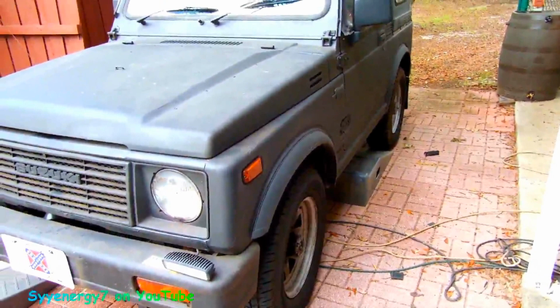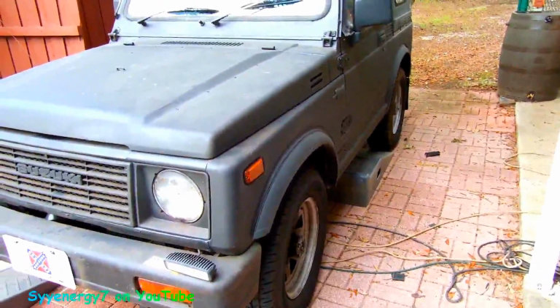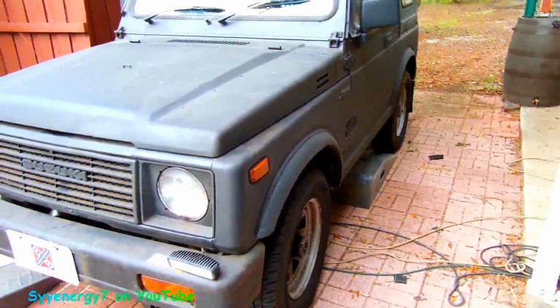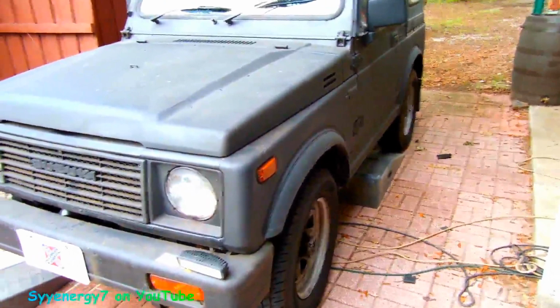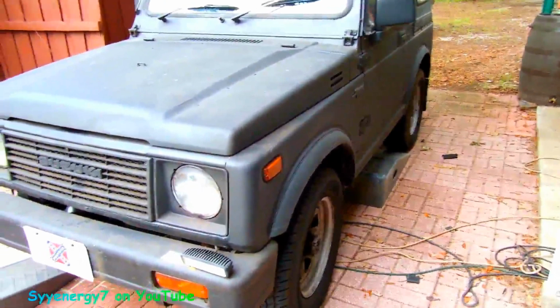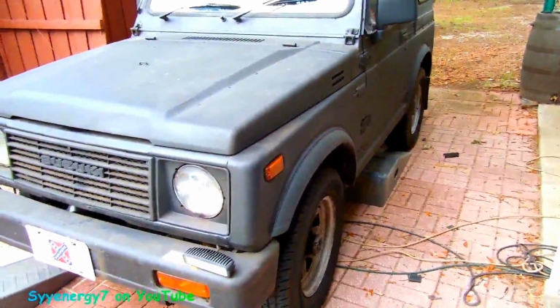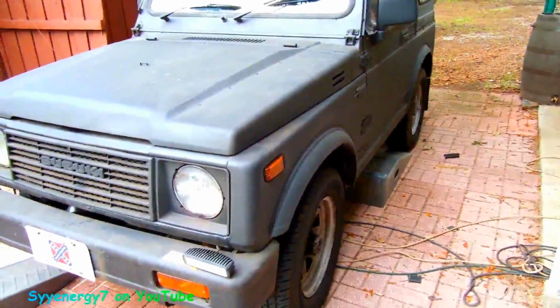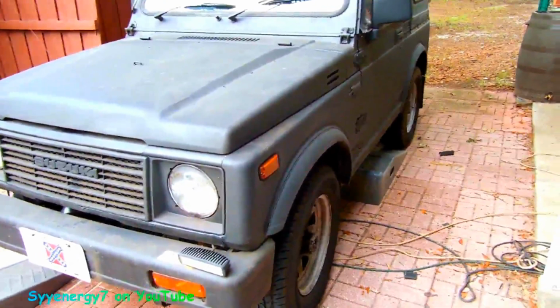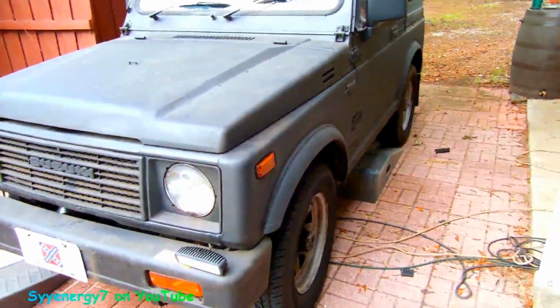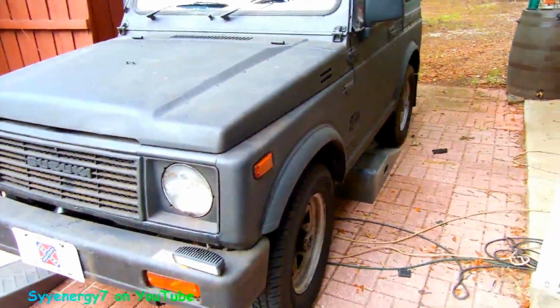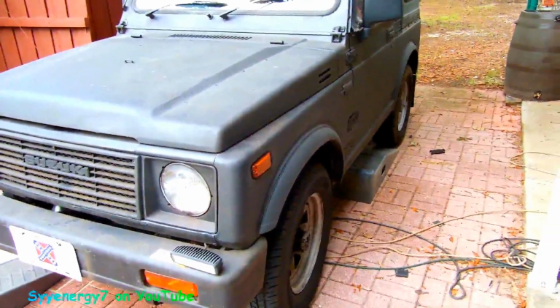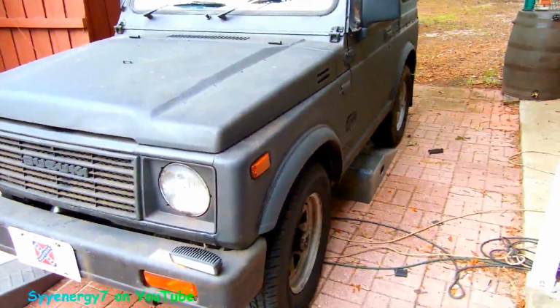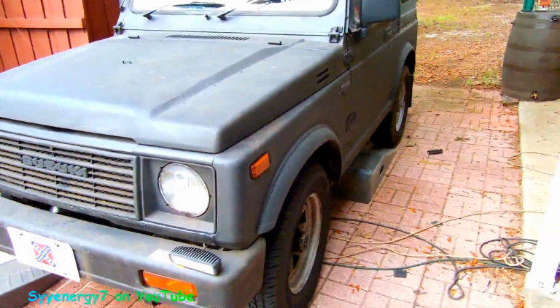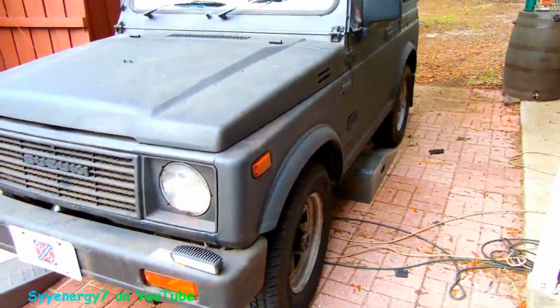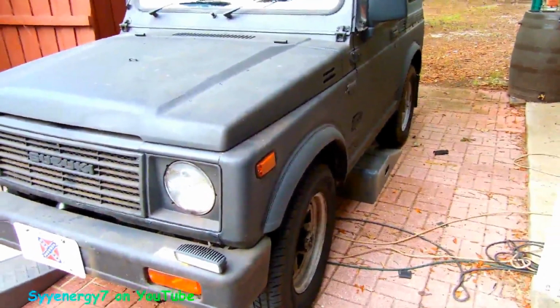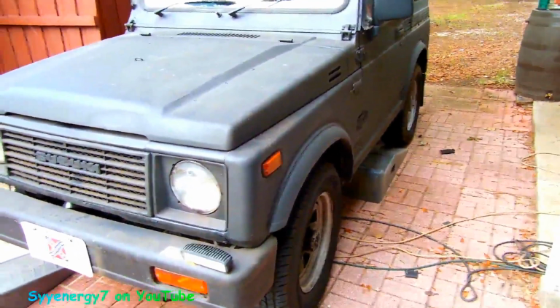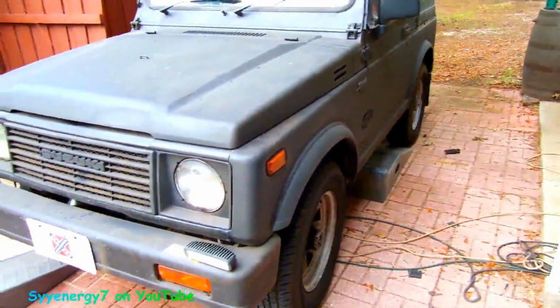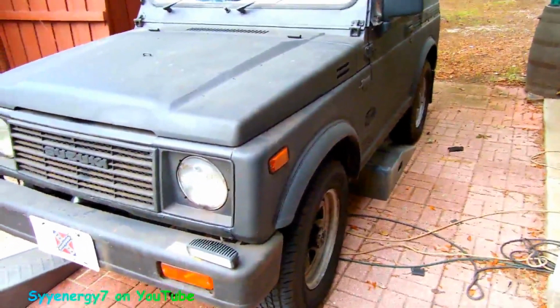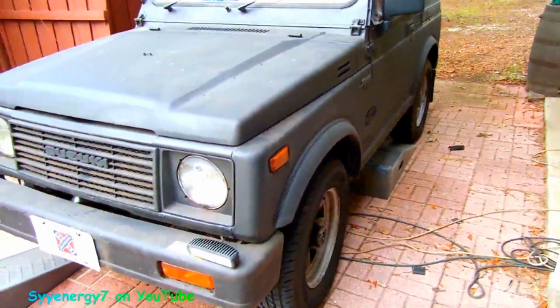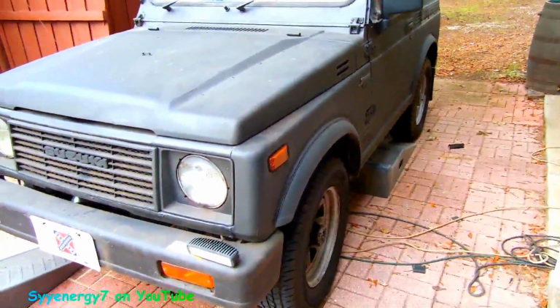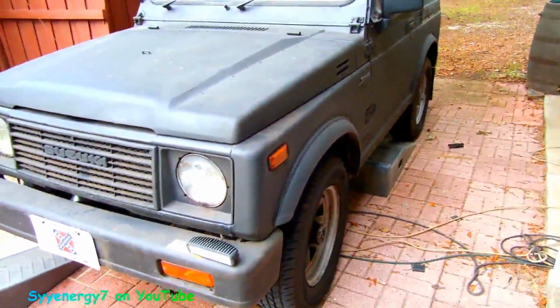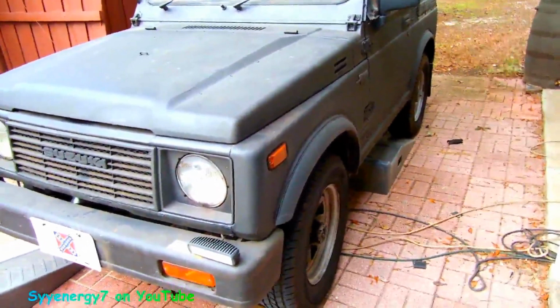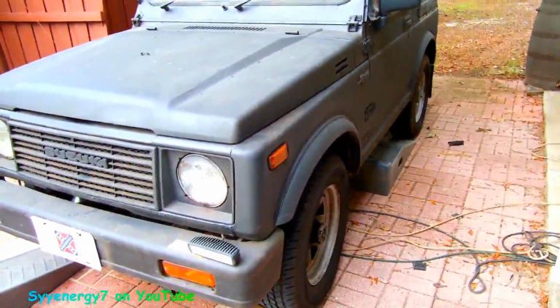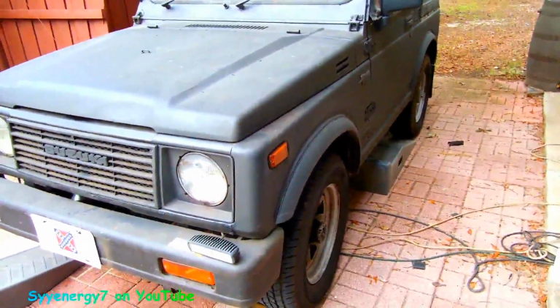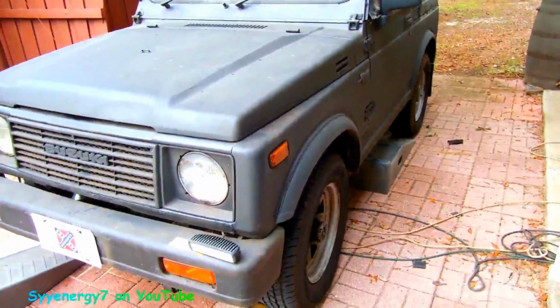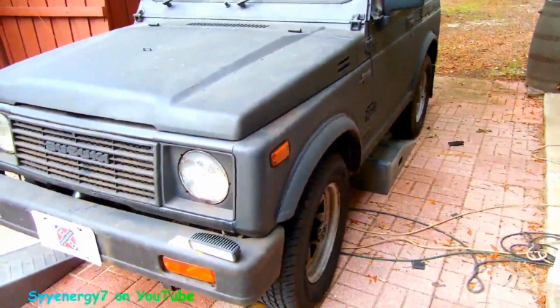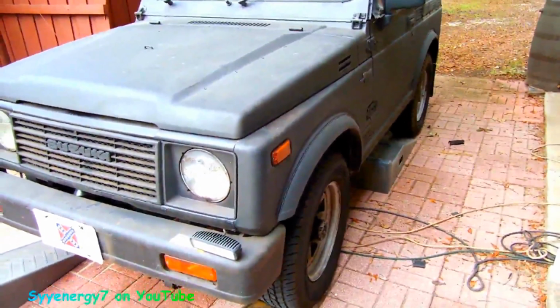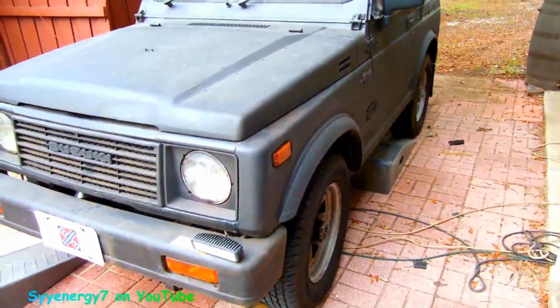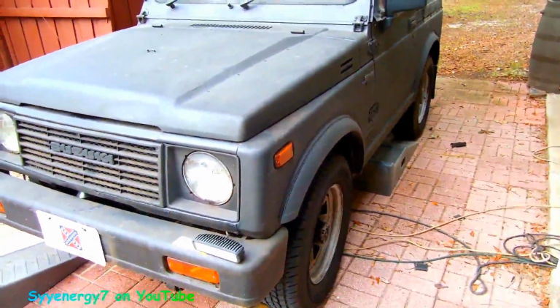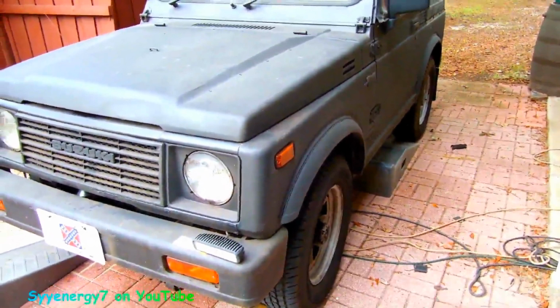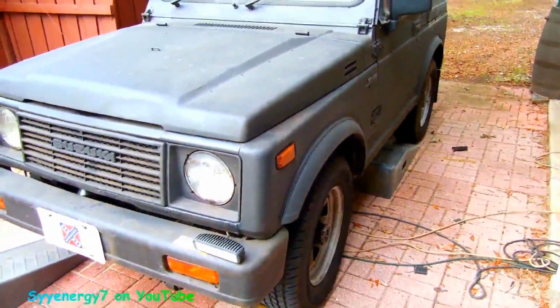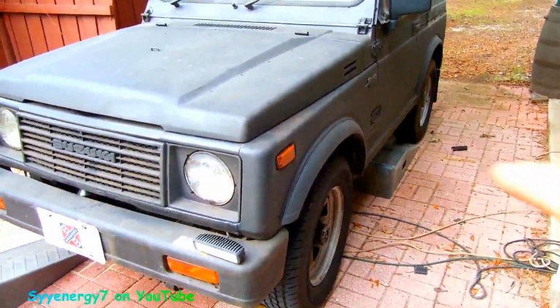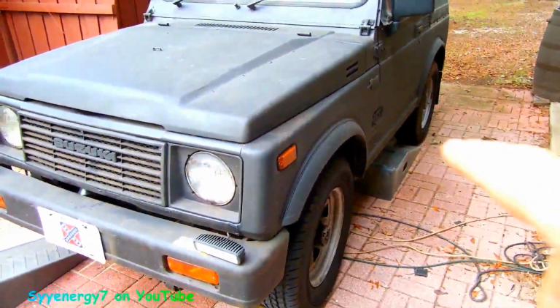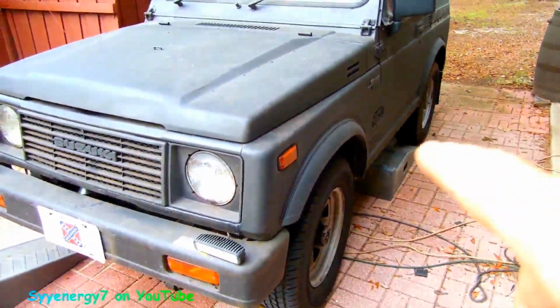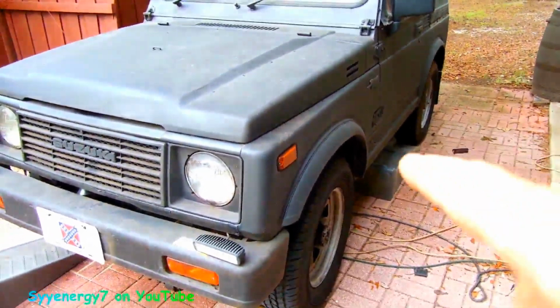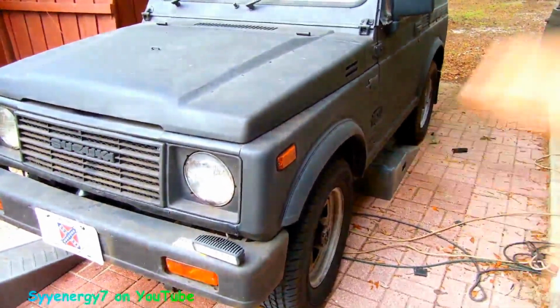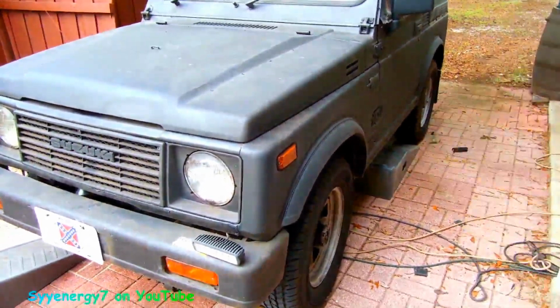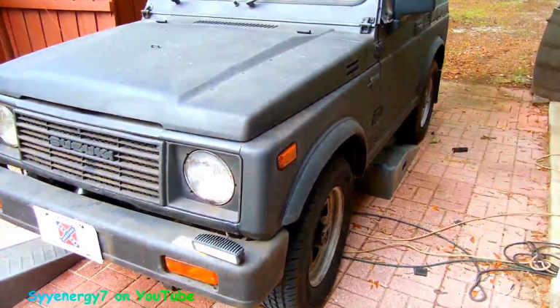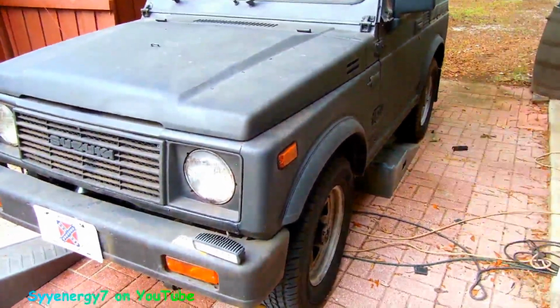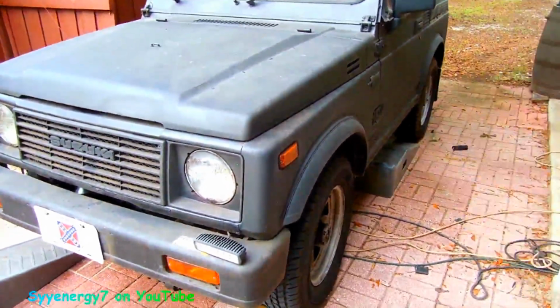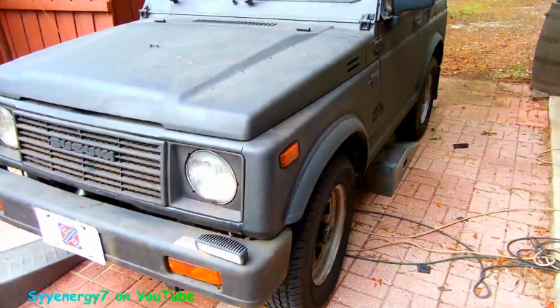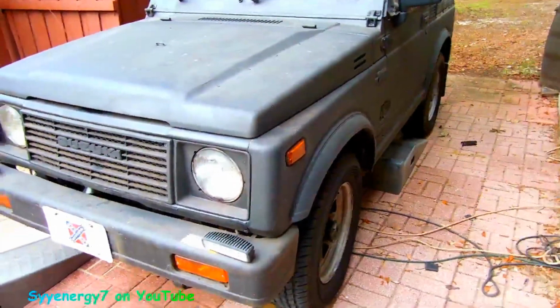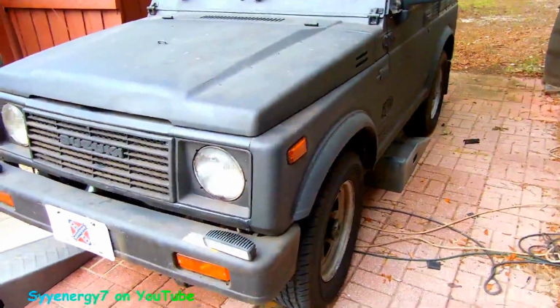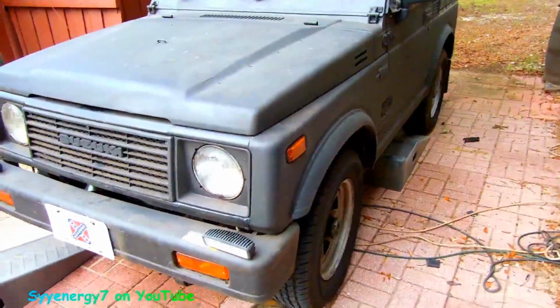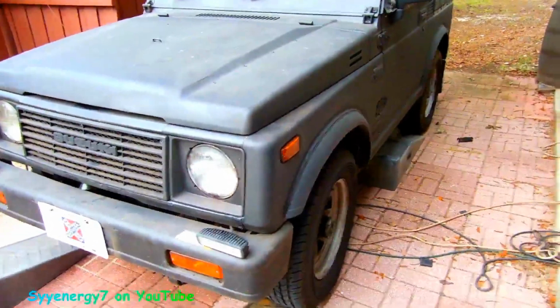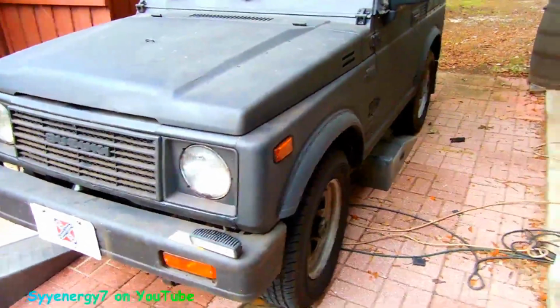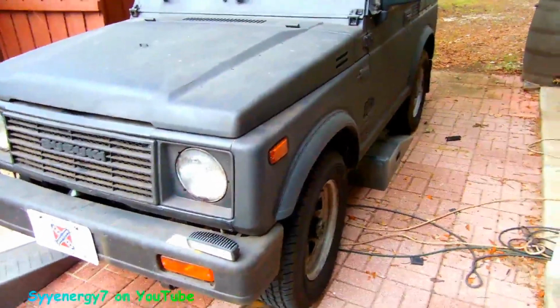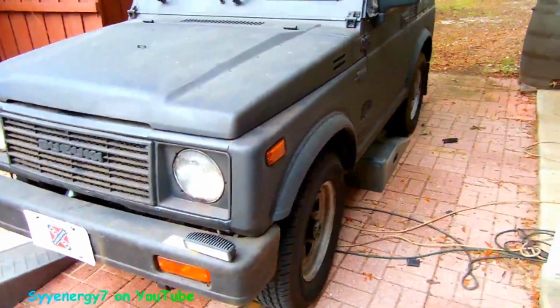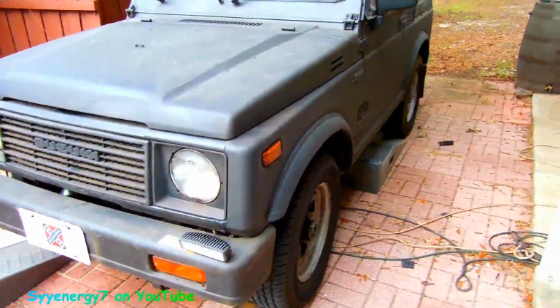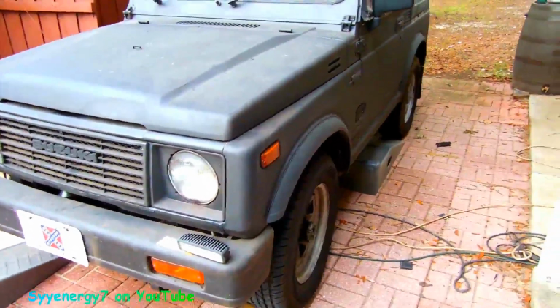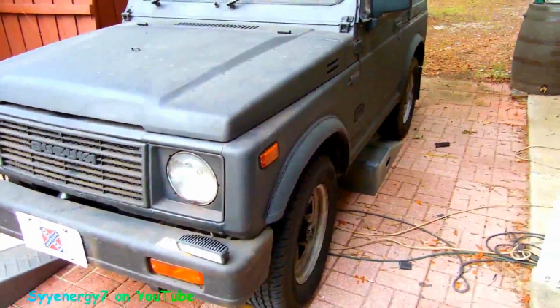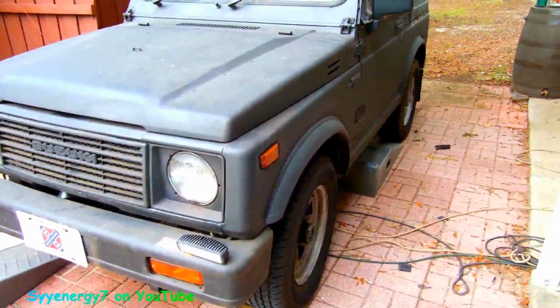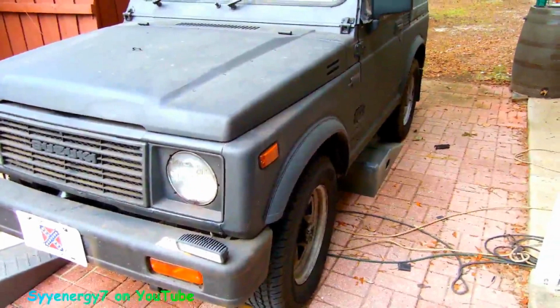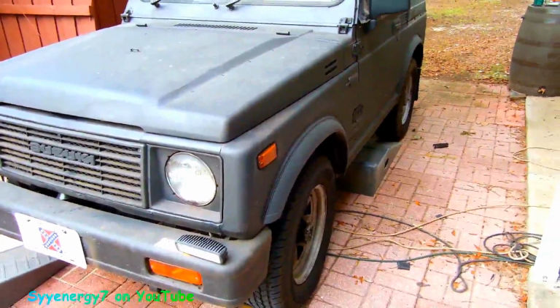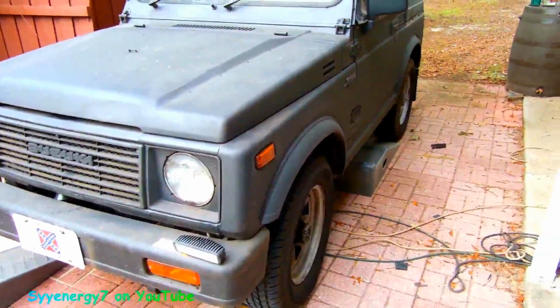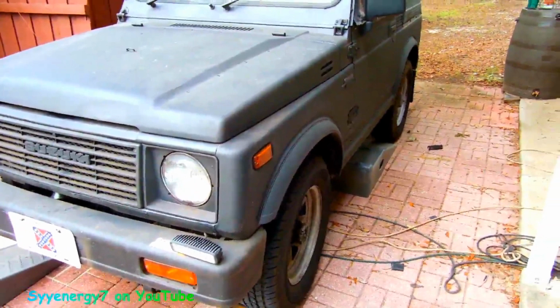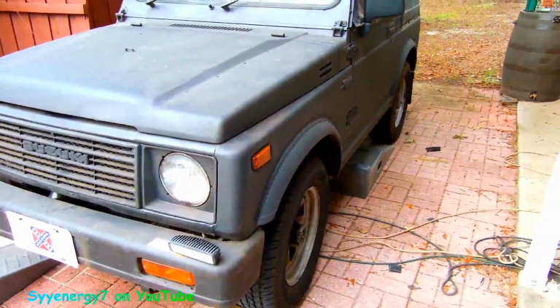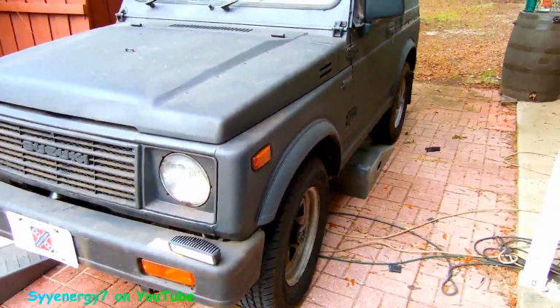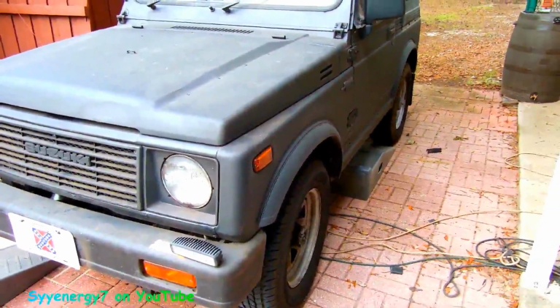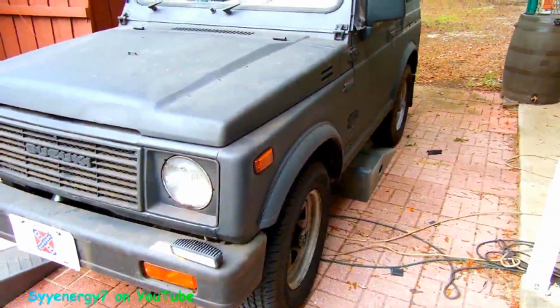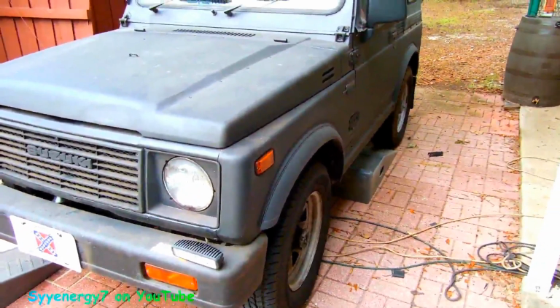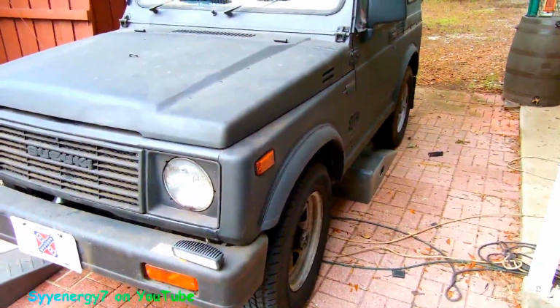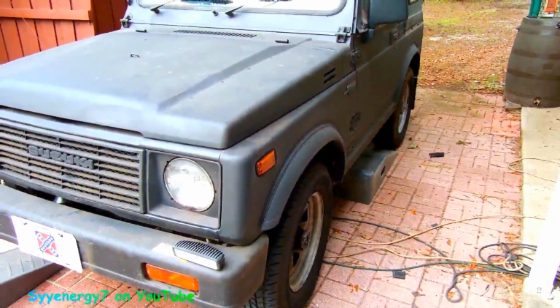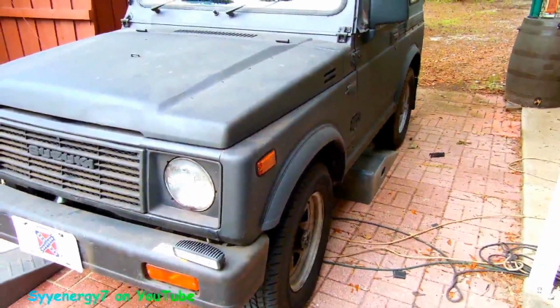Sometimes if you're trying to get all four up on a regular car, you'll see one of them spit out. That won't be the case with this.